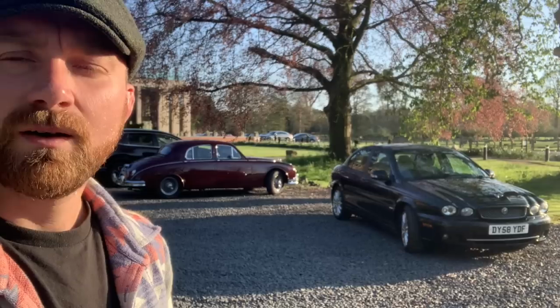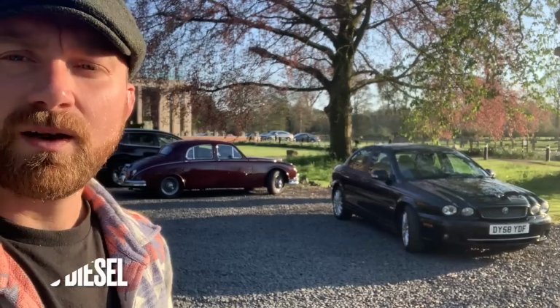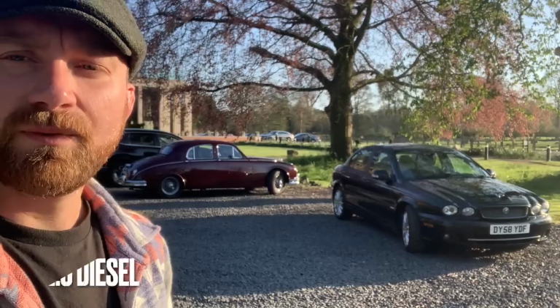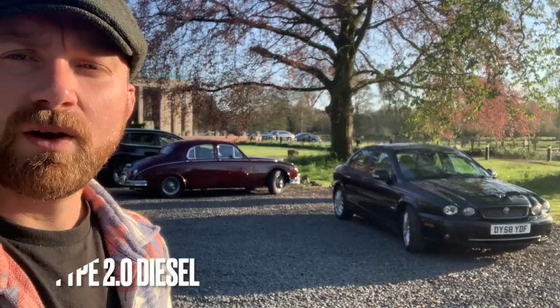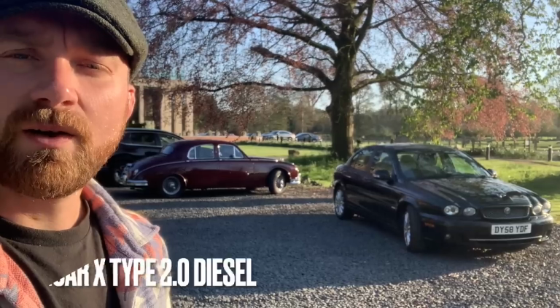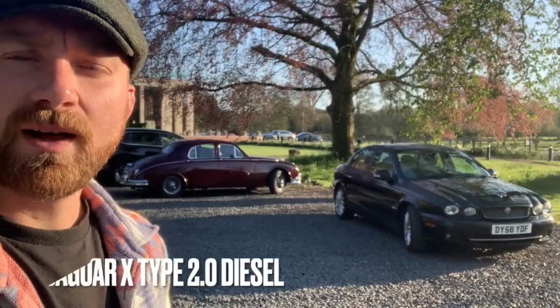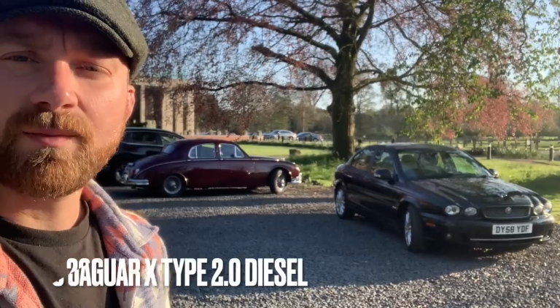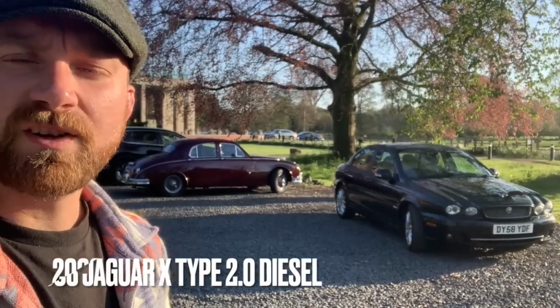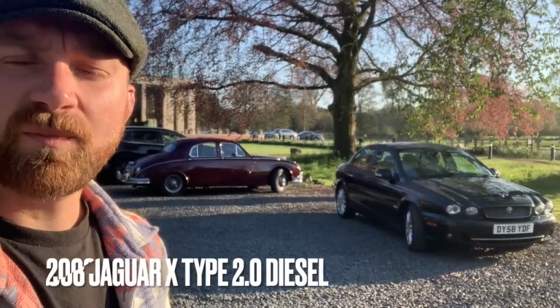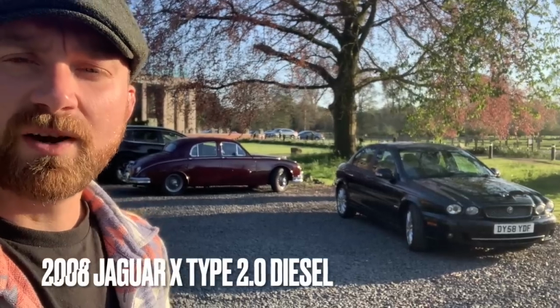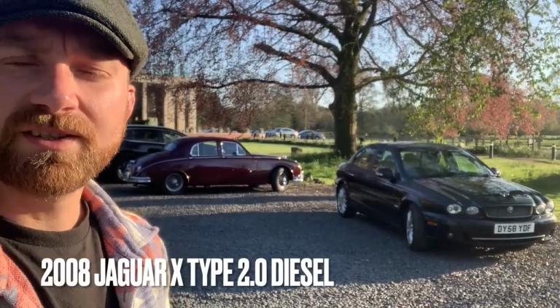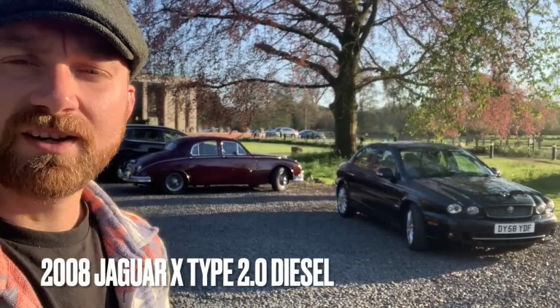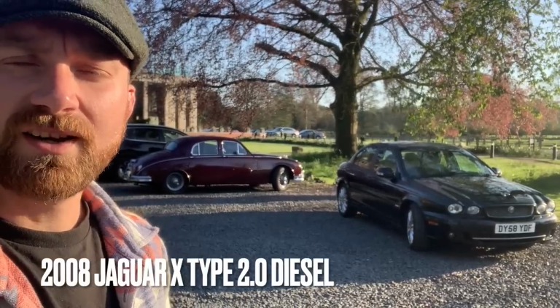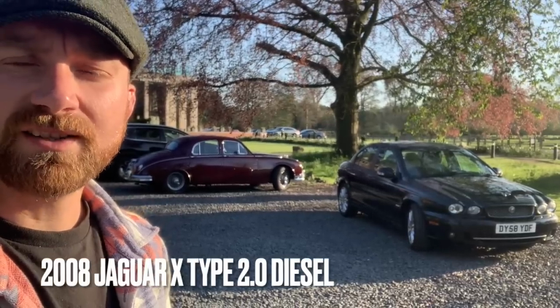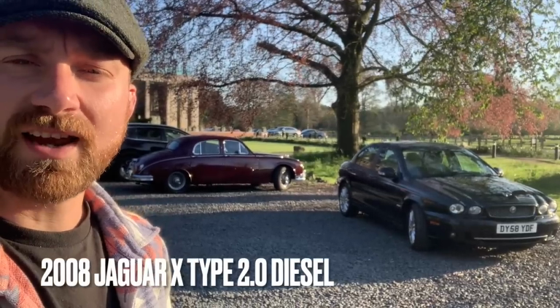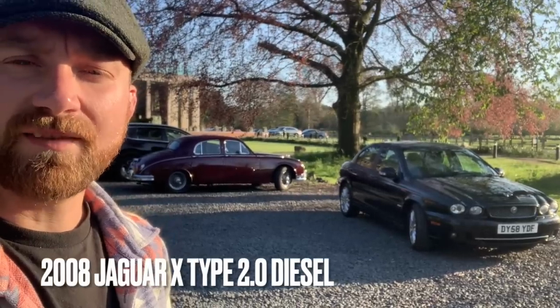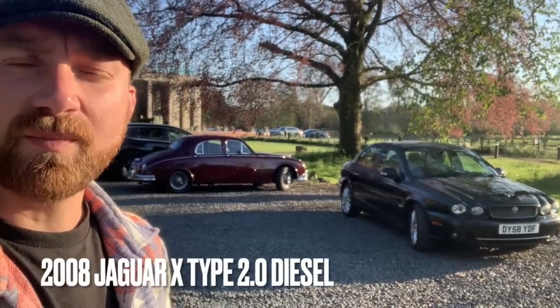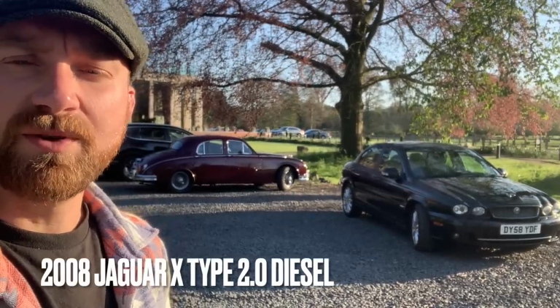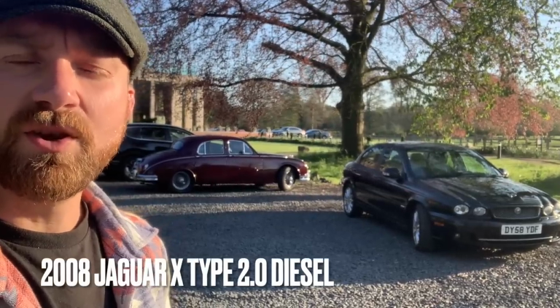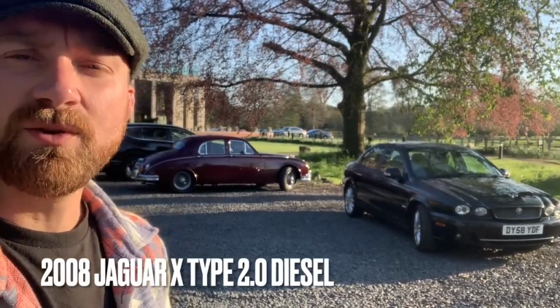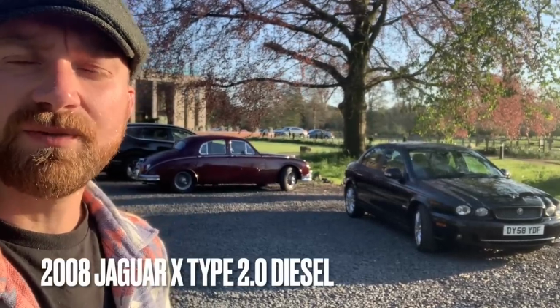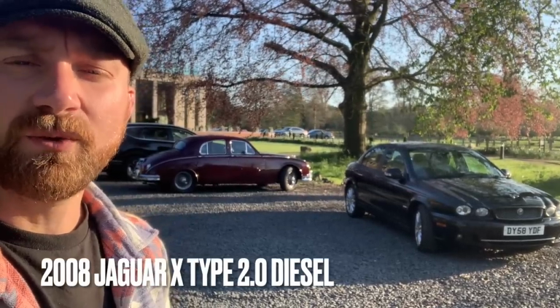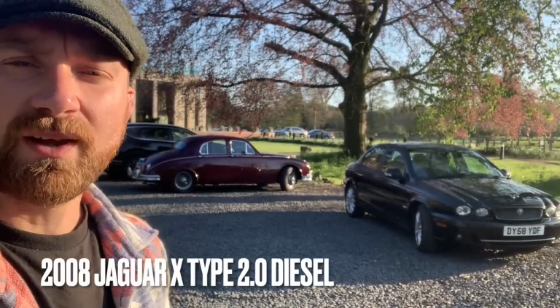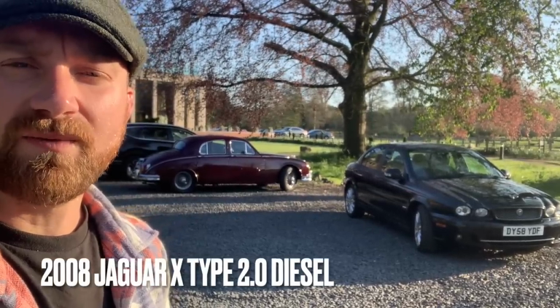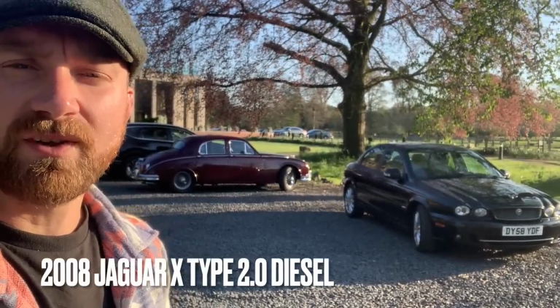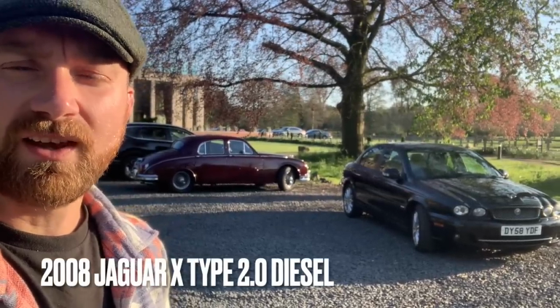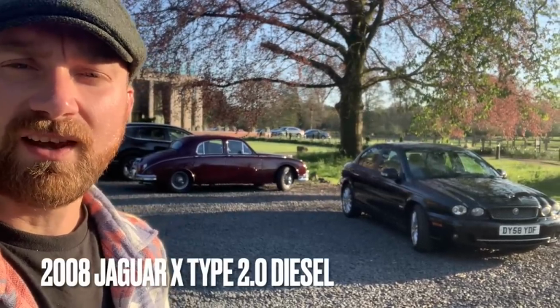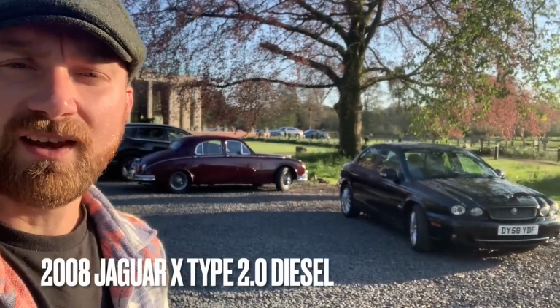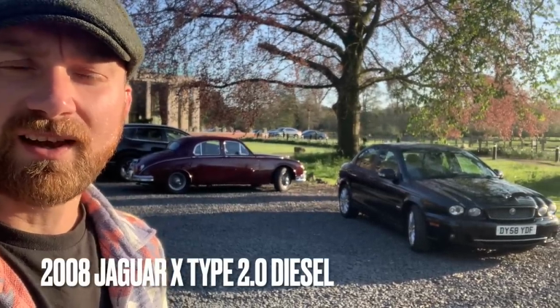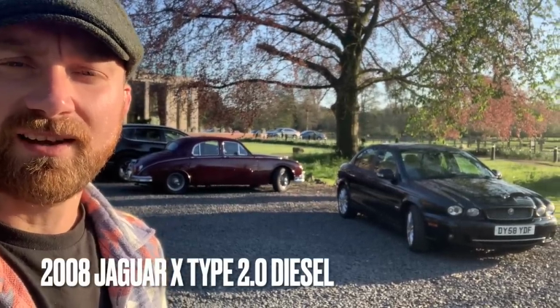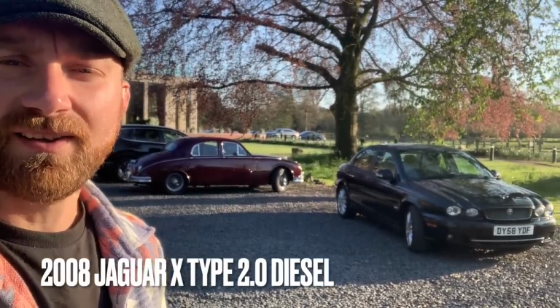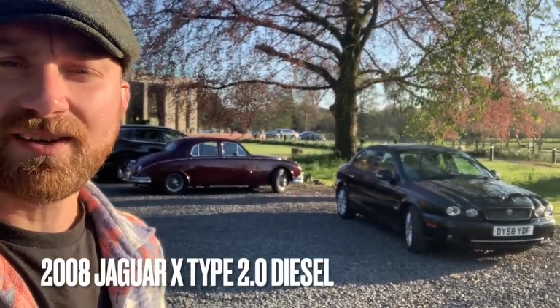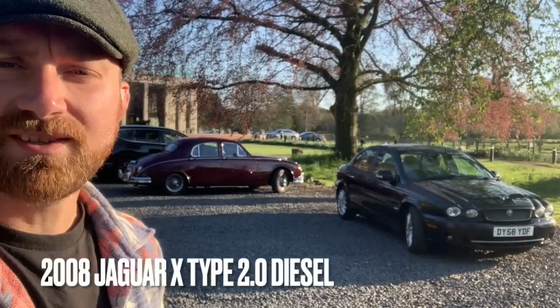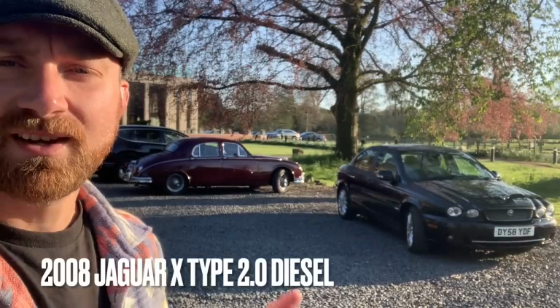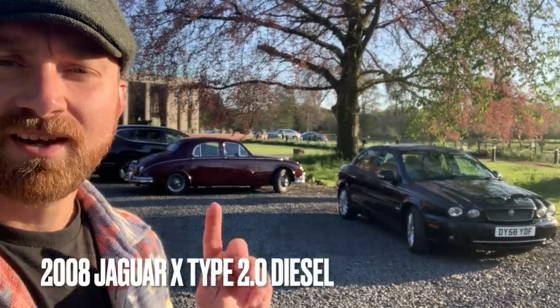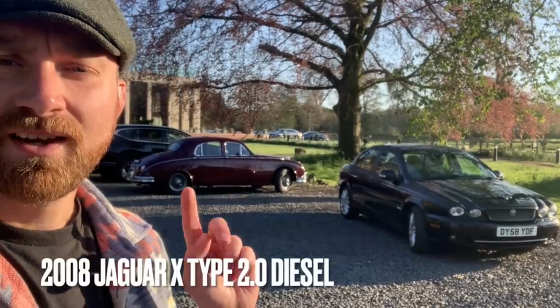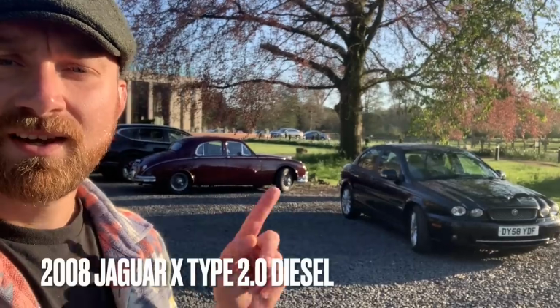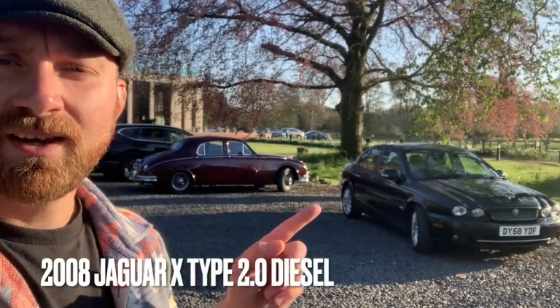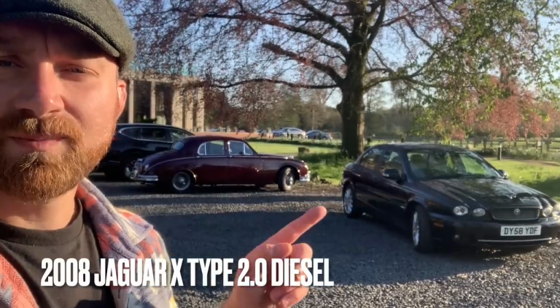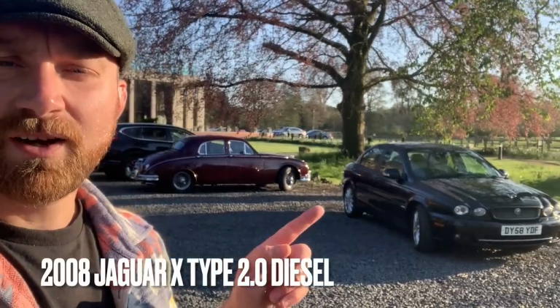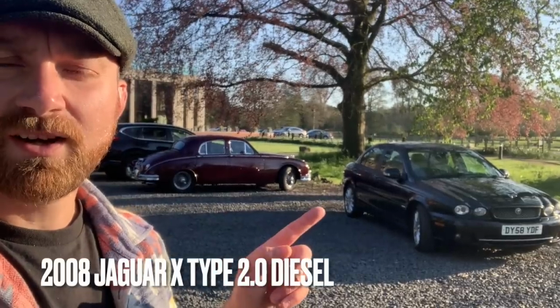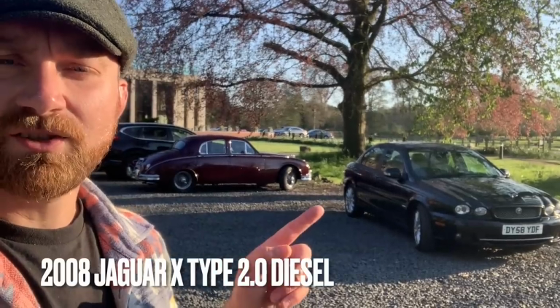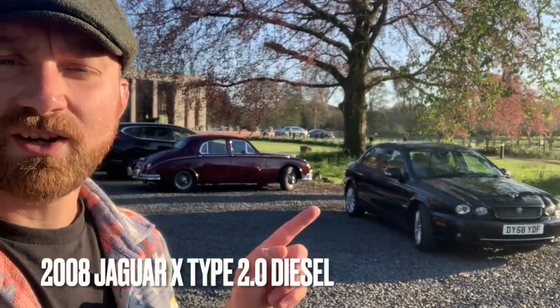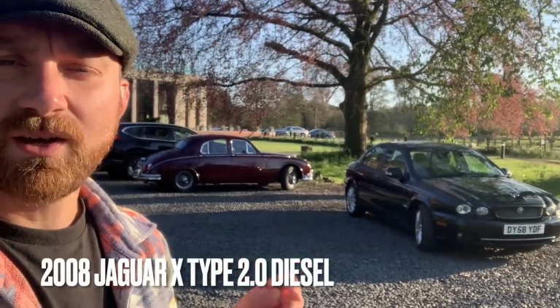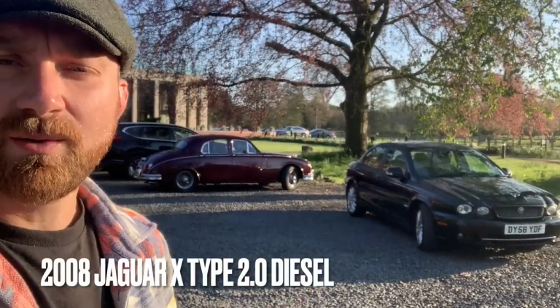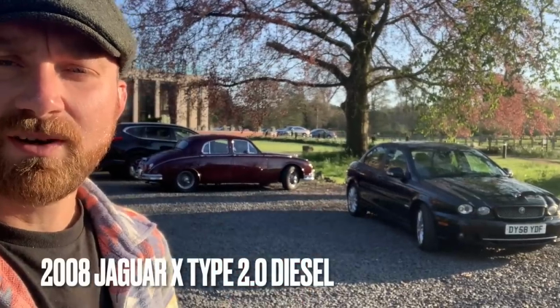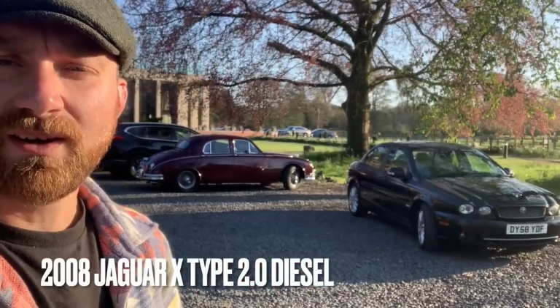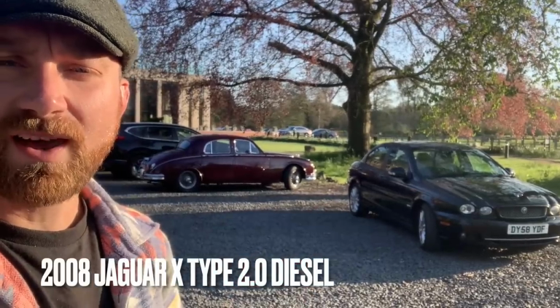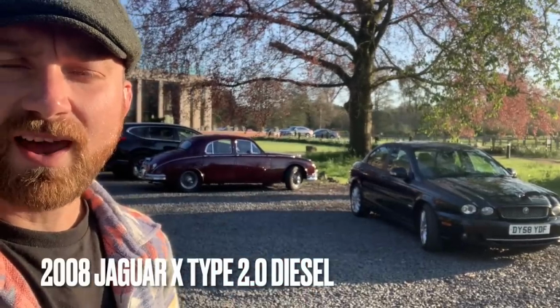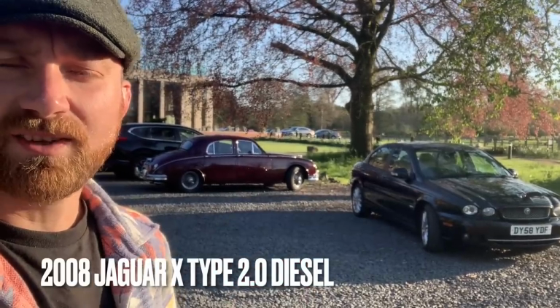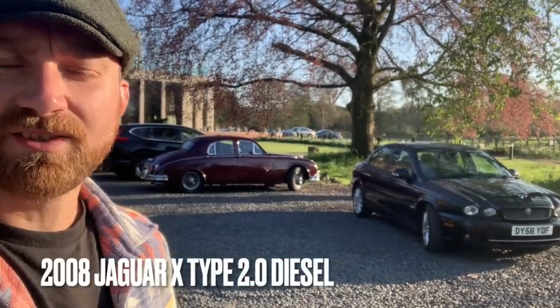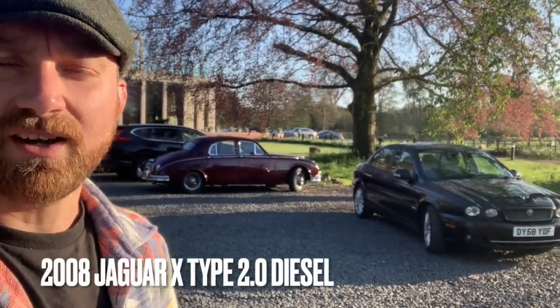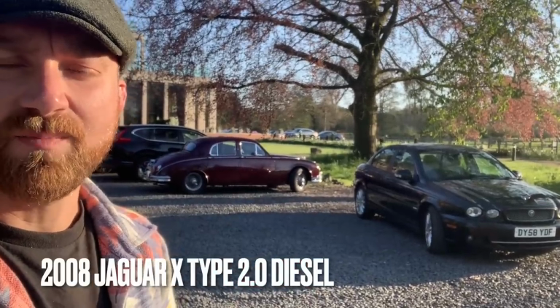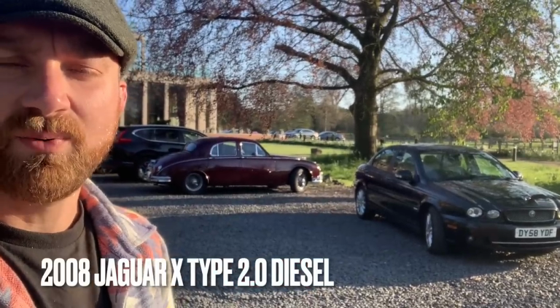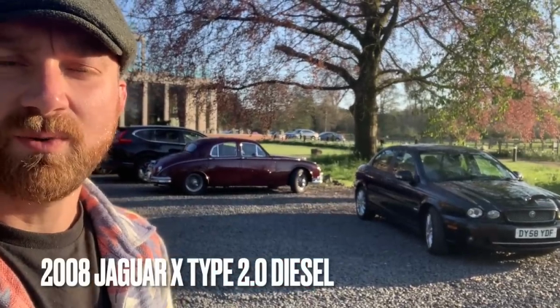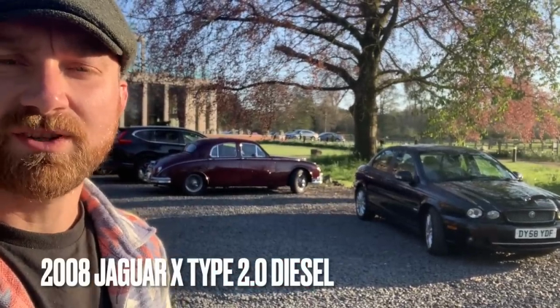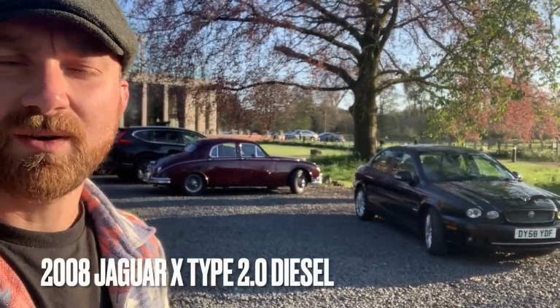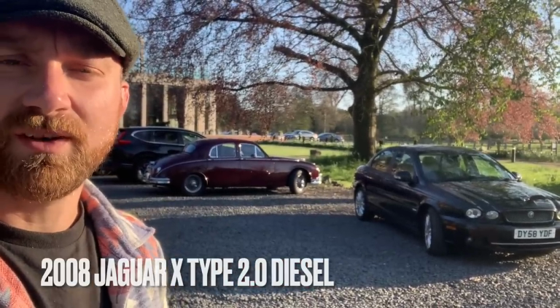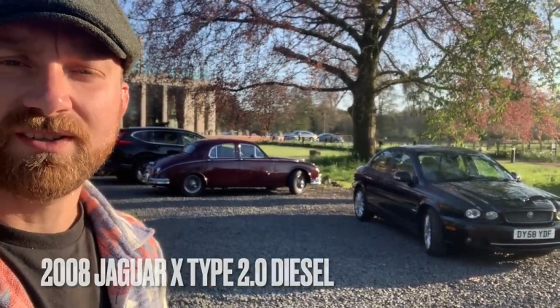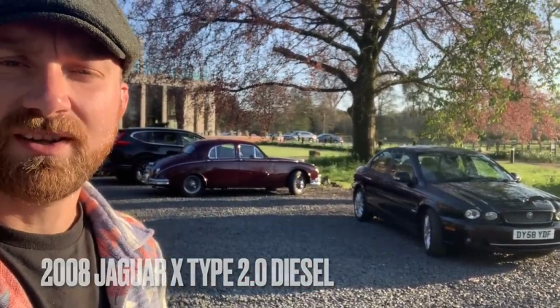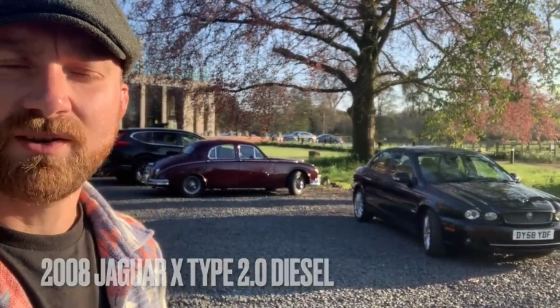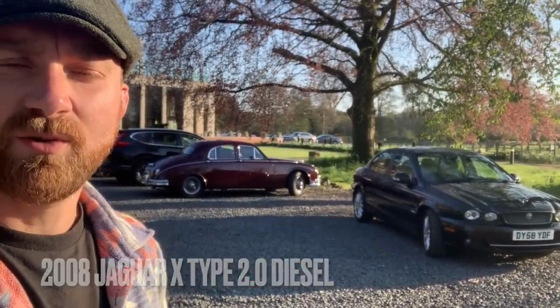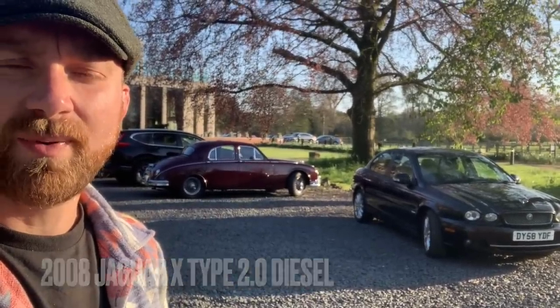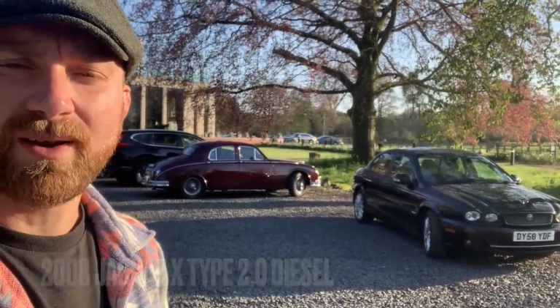Good afternoon. I am Geoff Buys Cars. I have a beautiful evening here and this is my Jaguar X-Type, which I'm going to tell you all about.